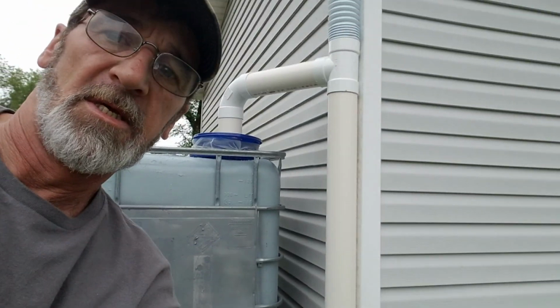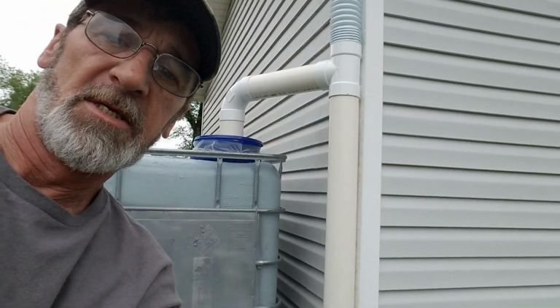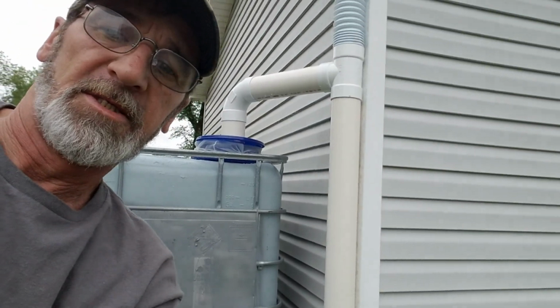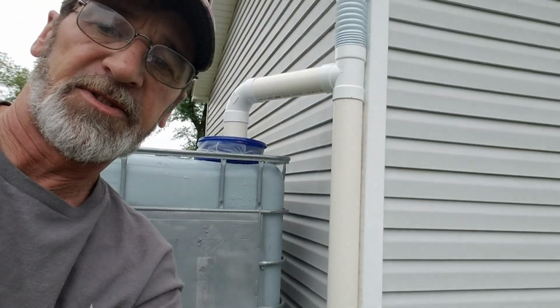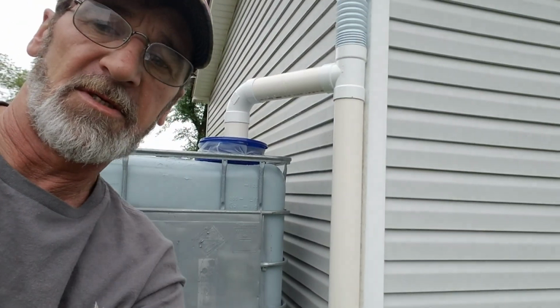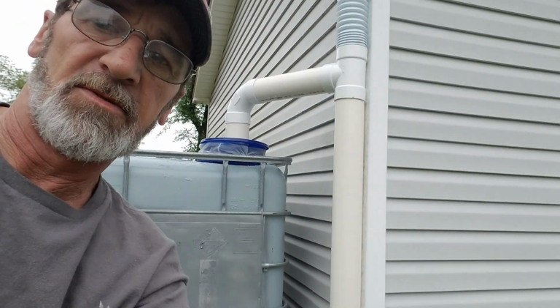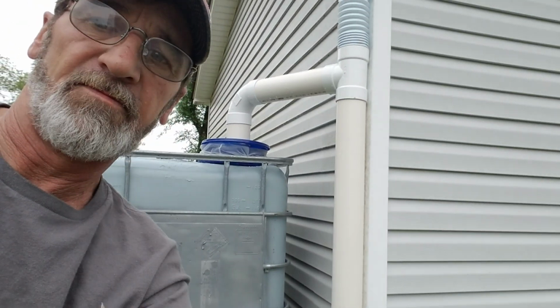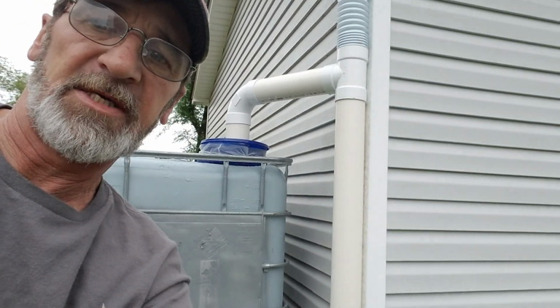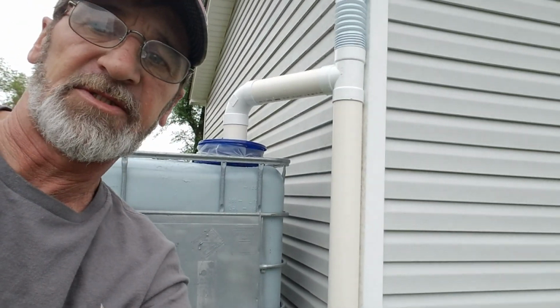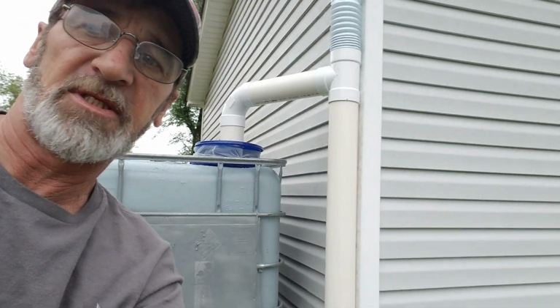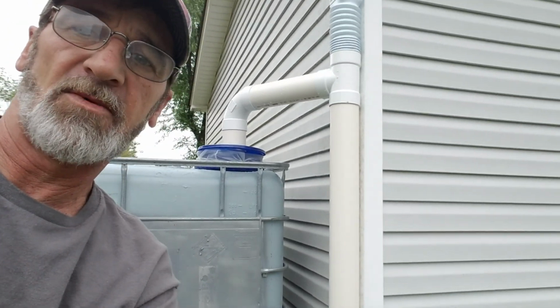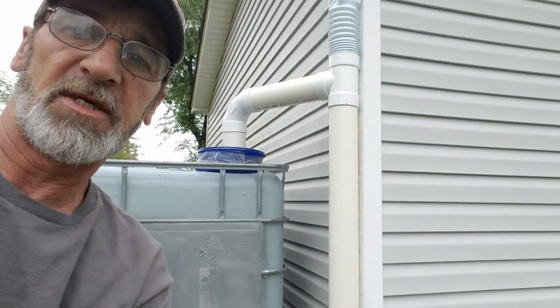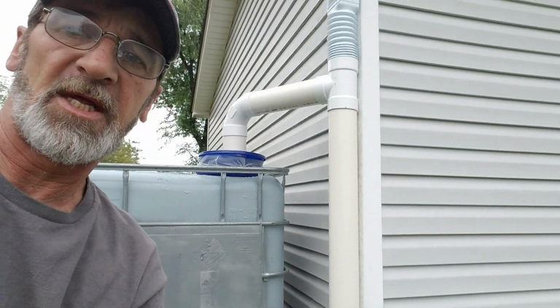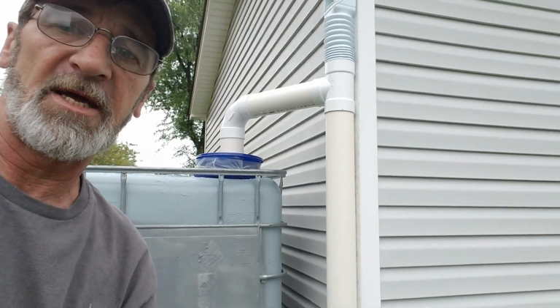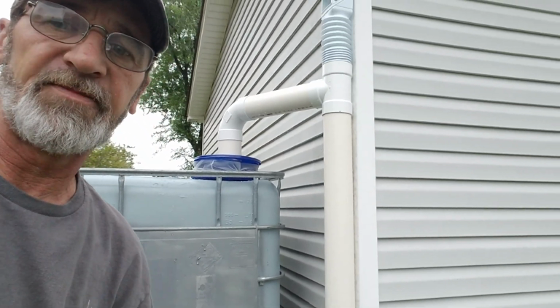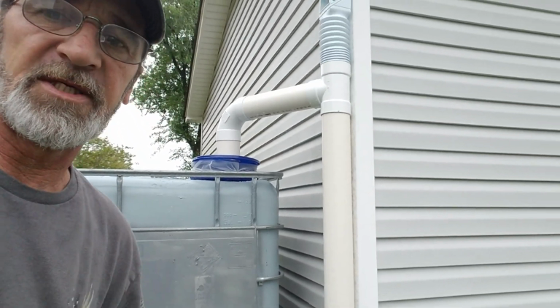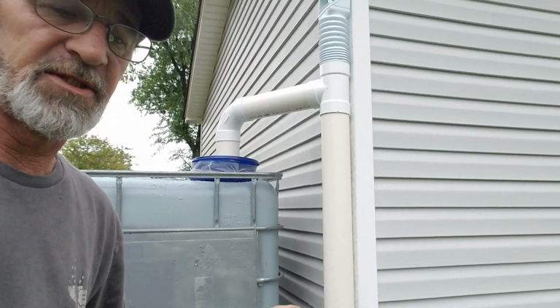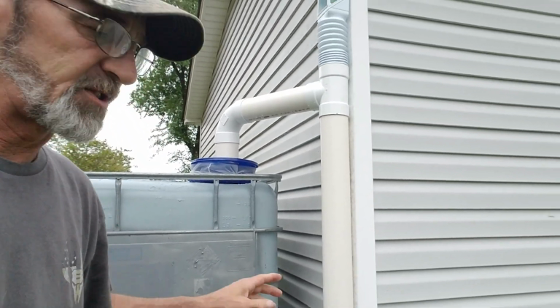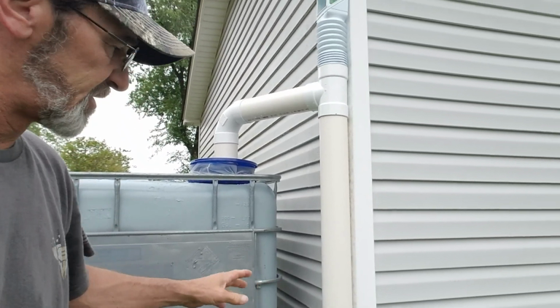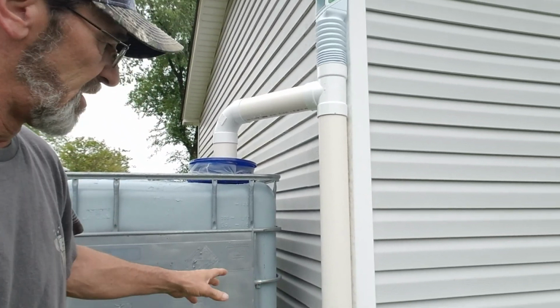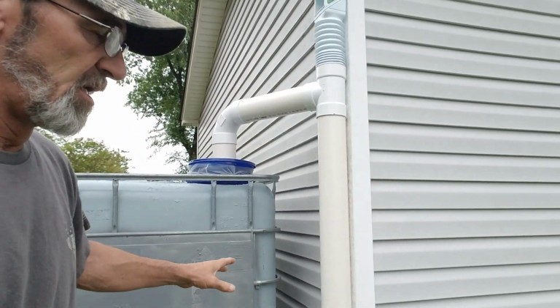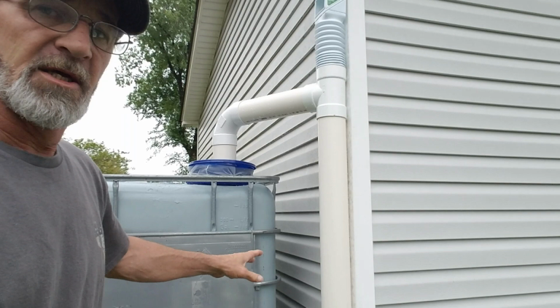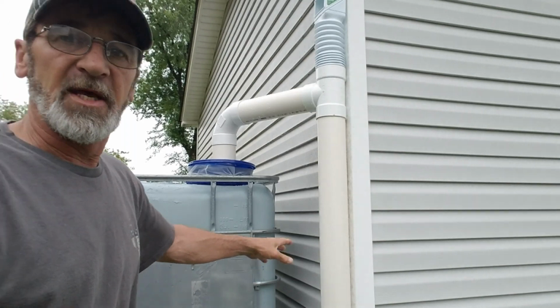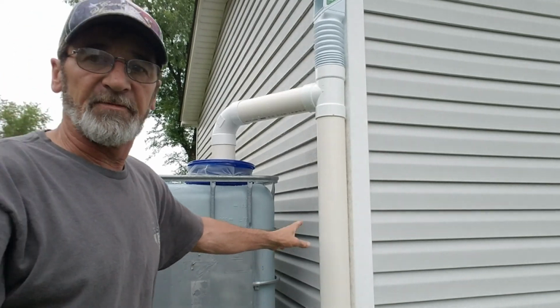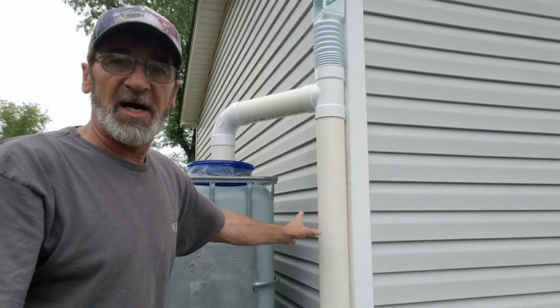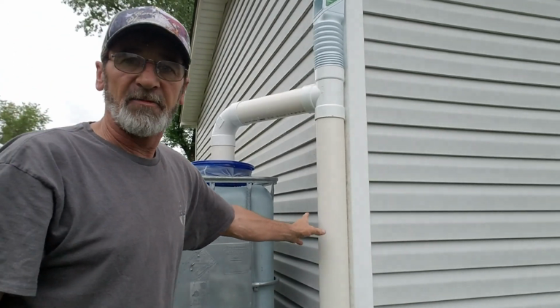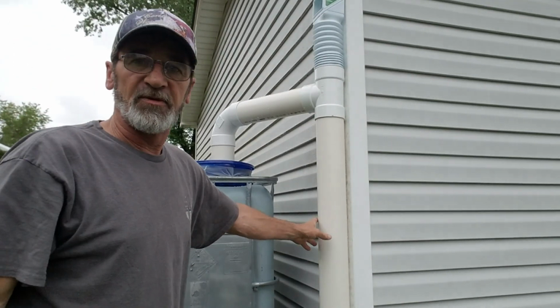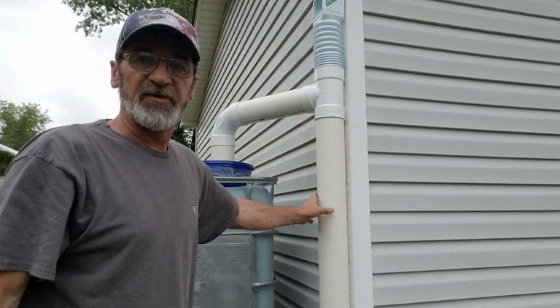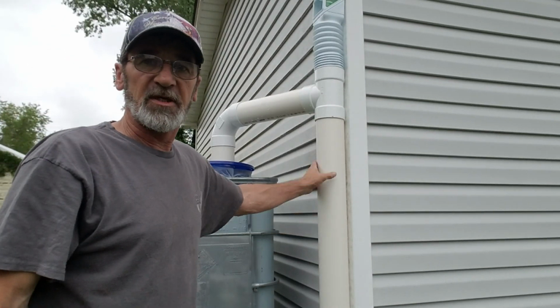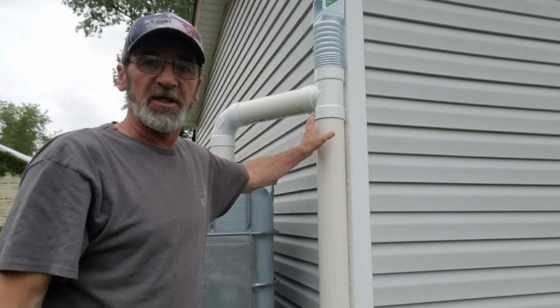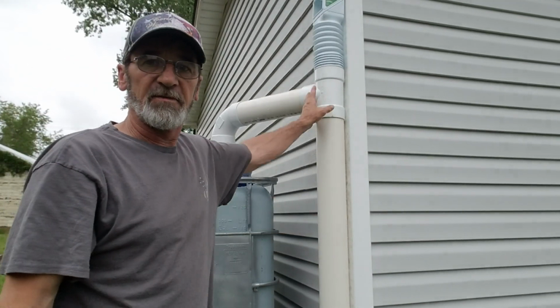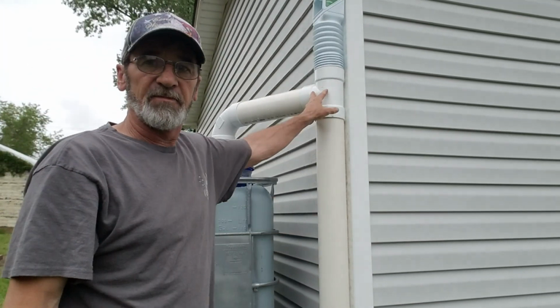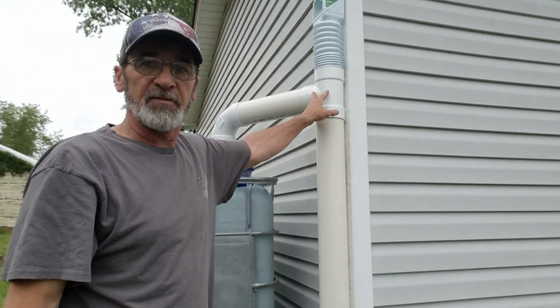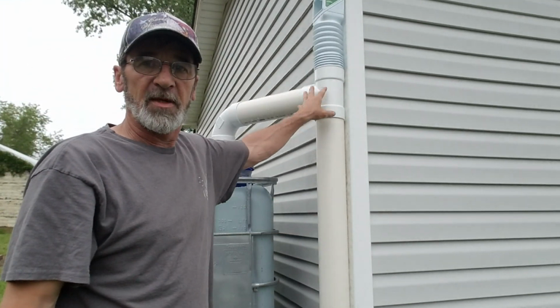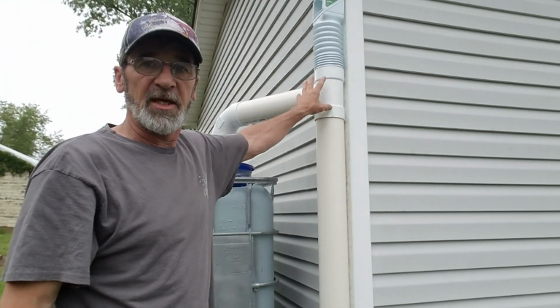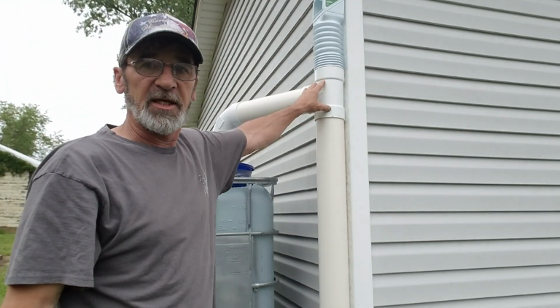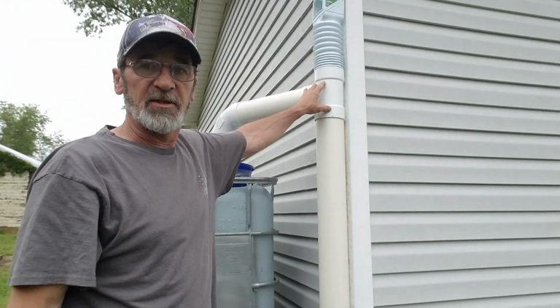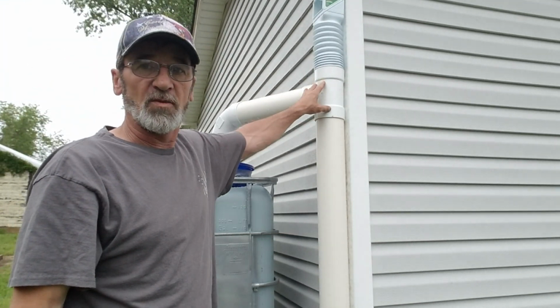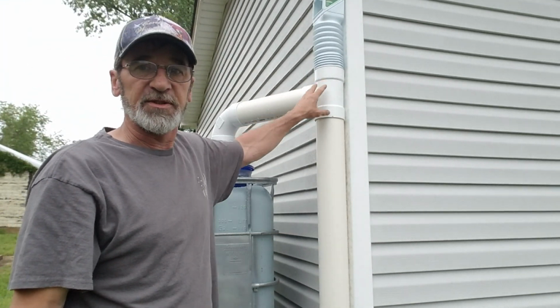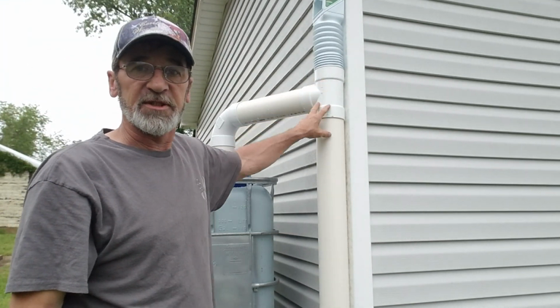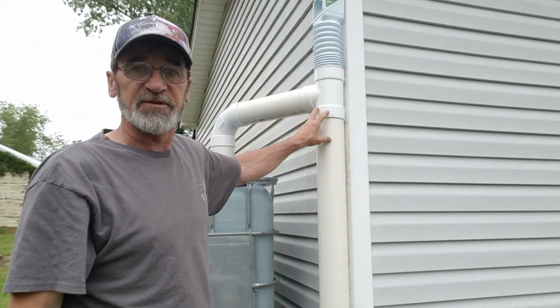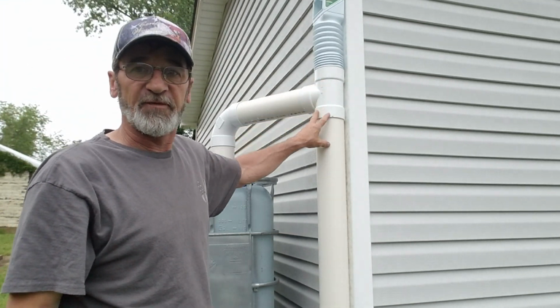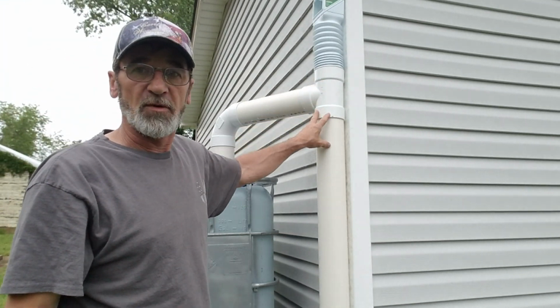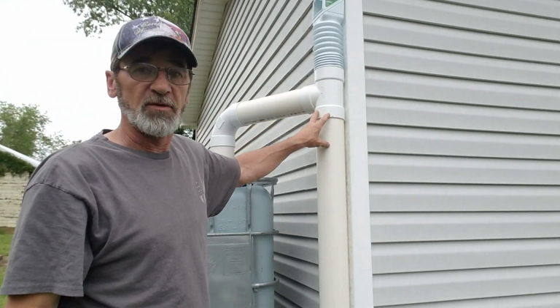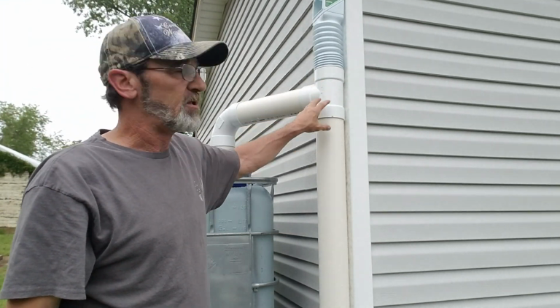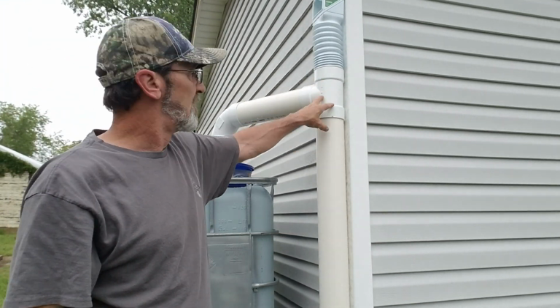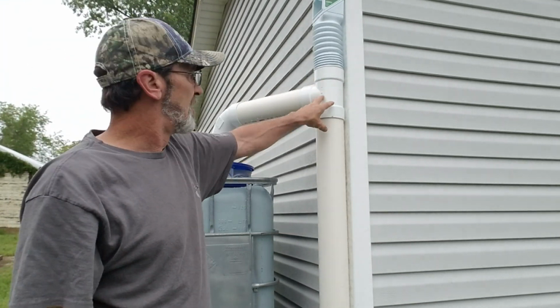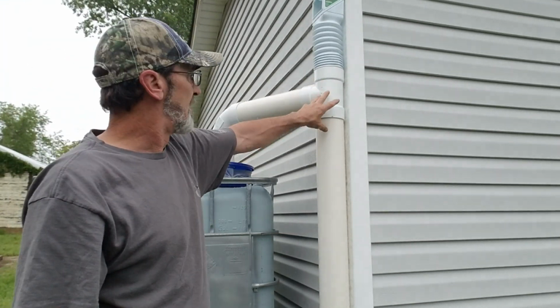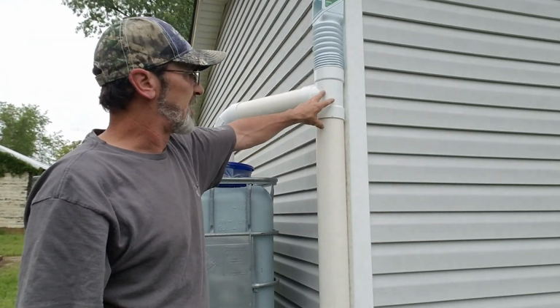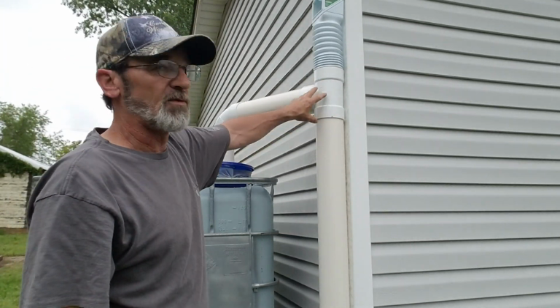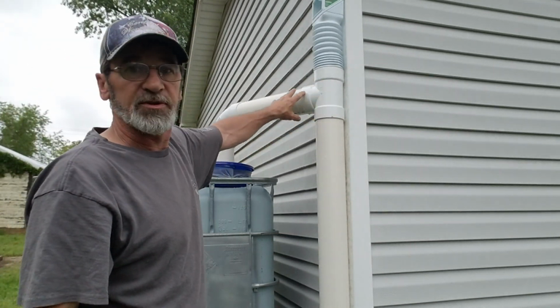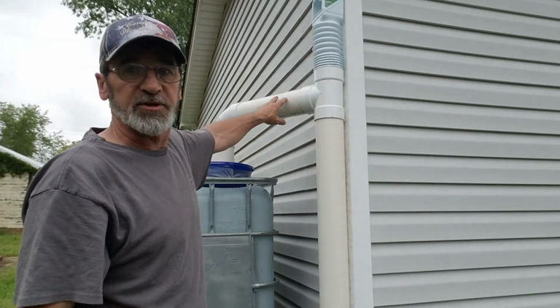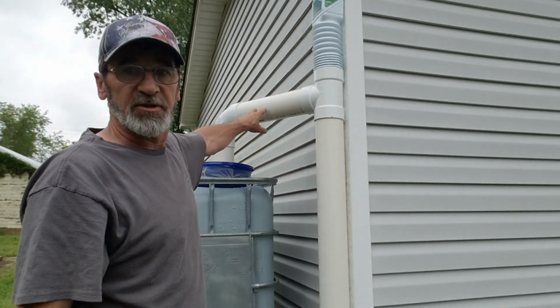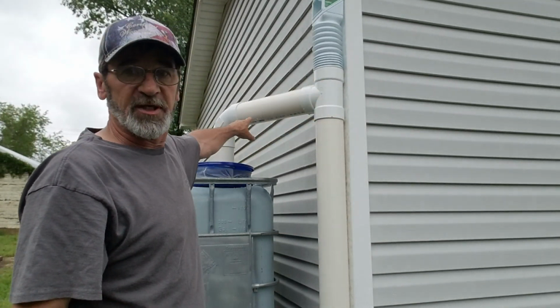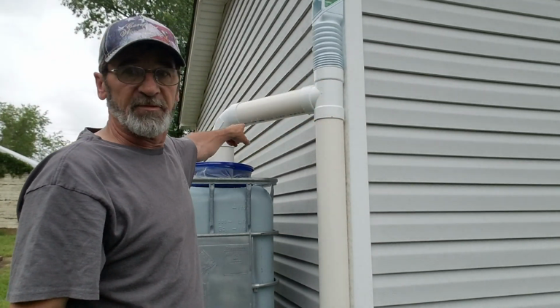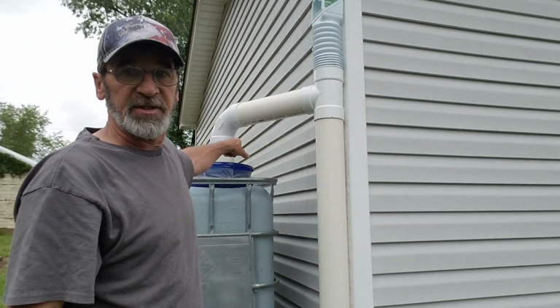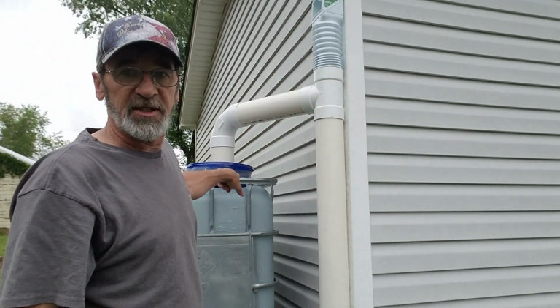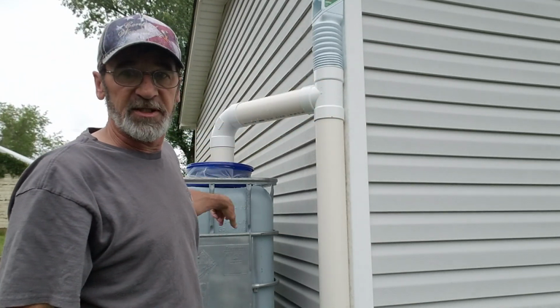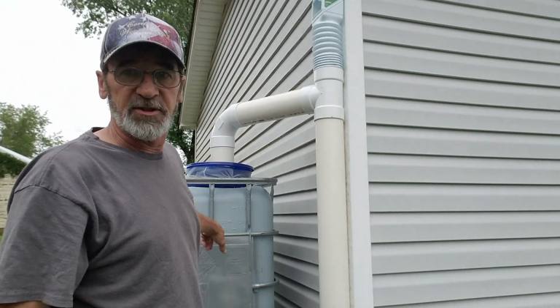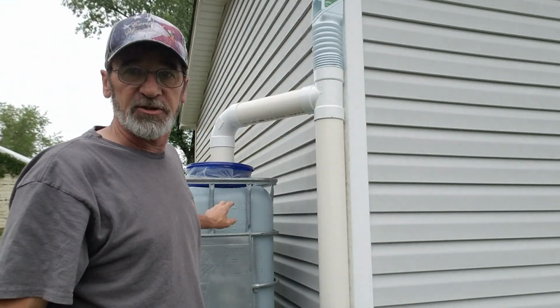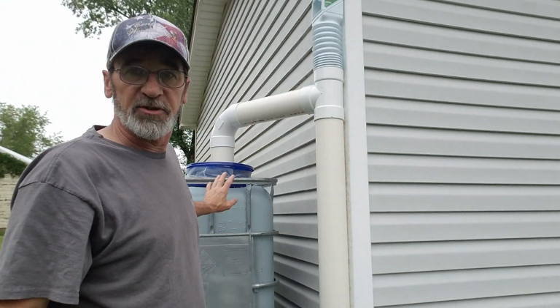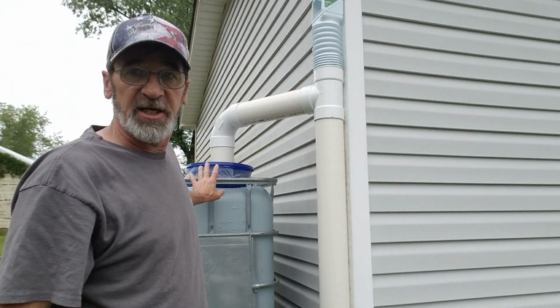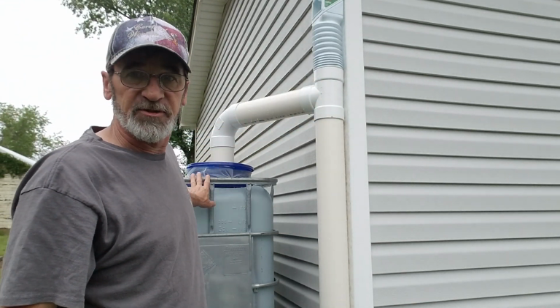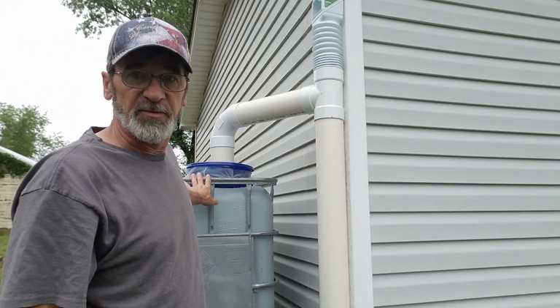Basically what will happen is that pipe will fill up, and once it's full it will start dumping into your catchment.